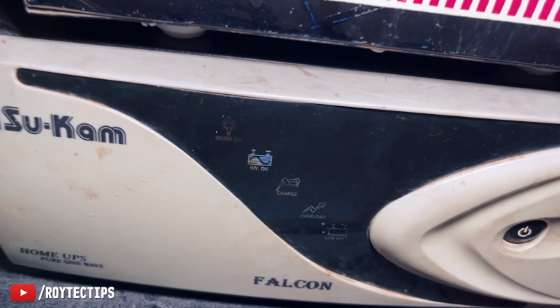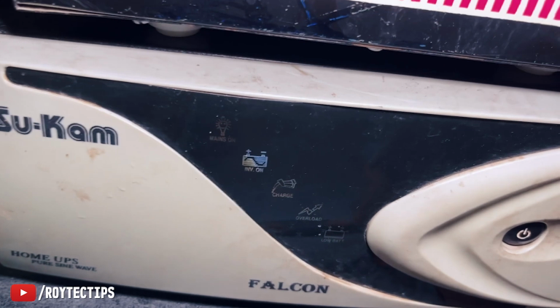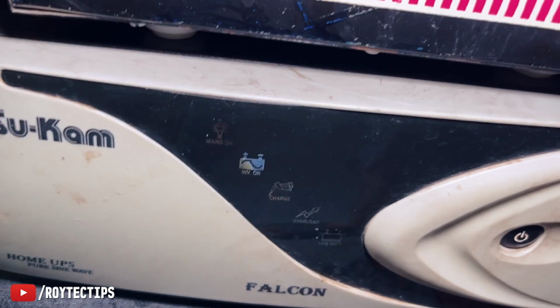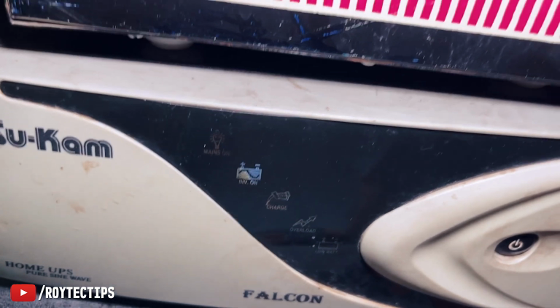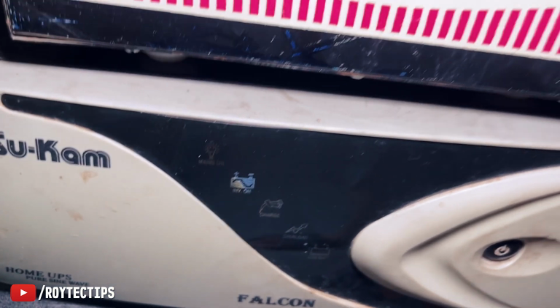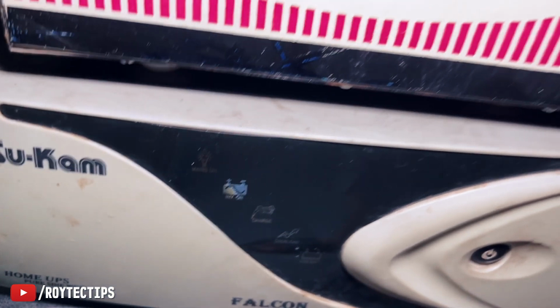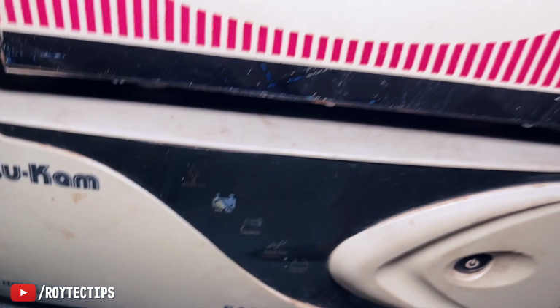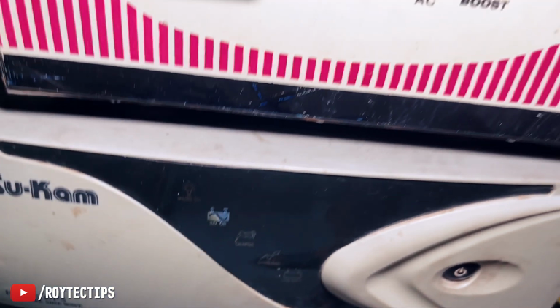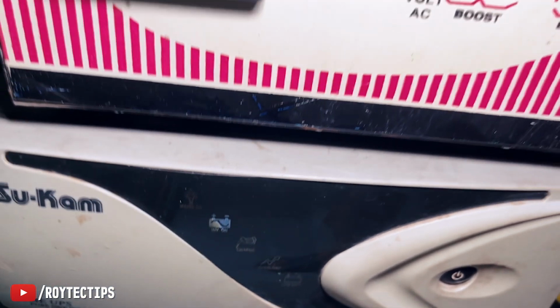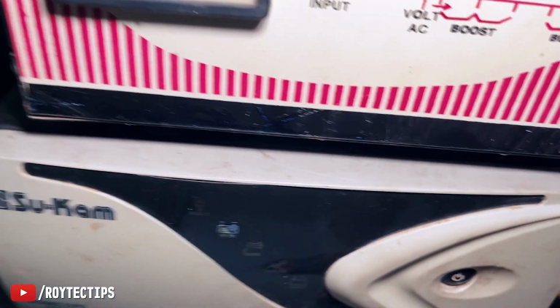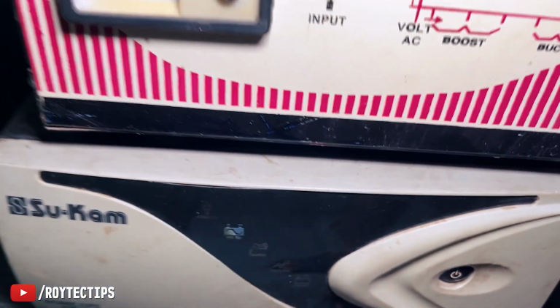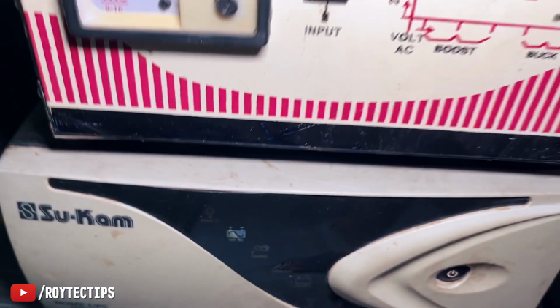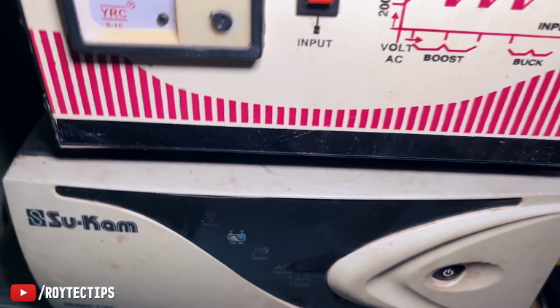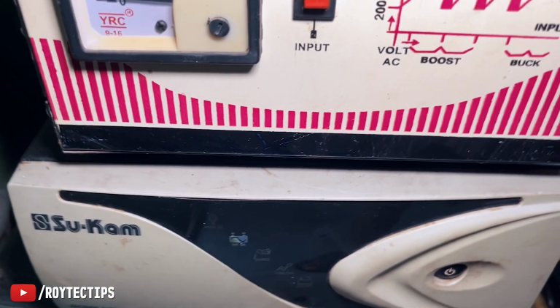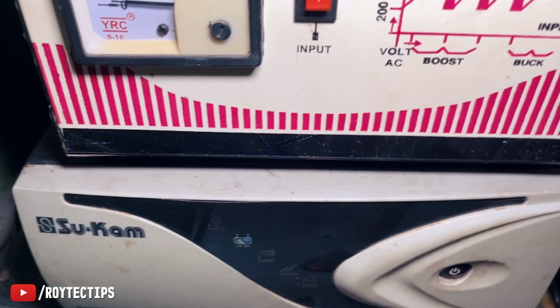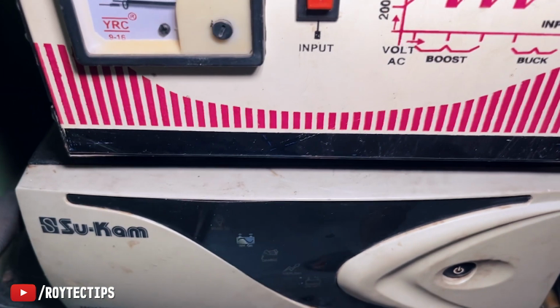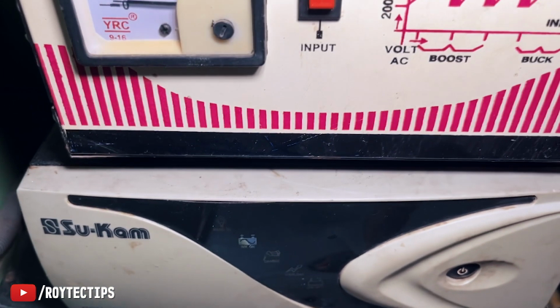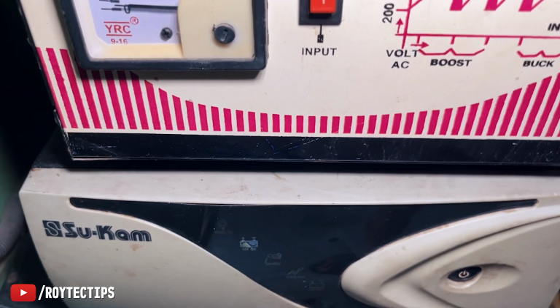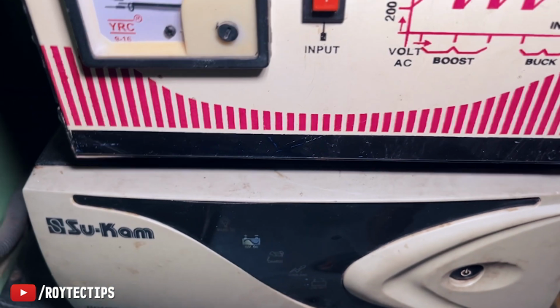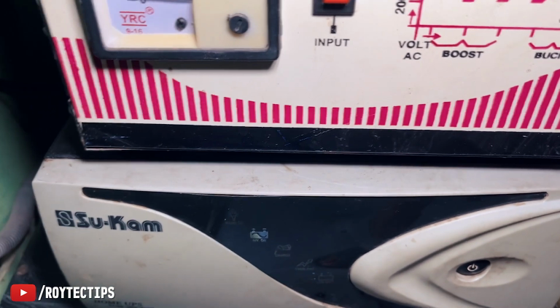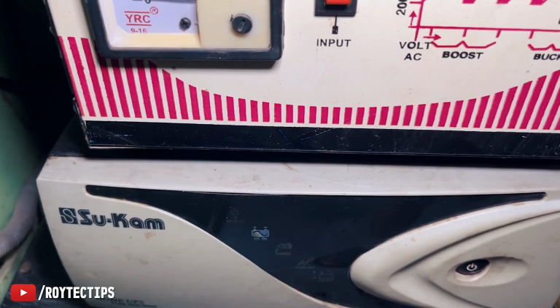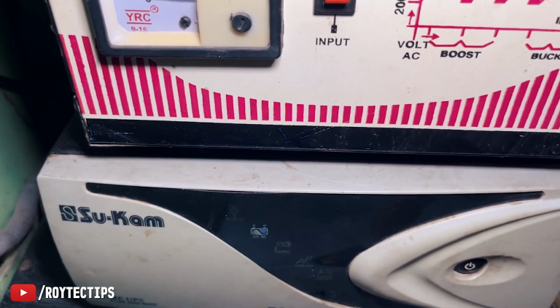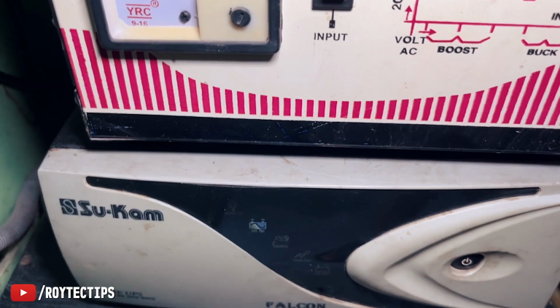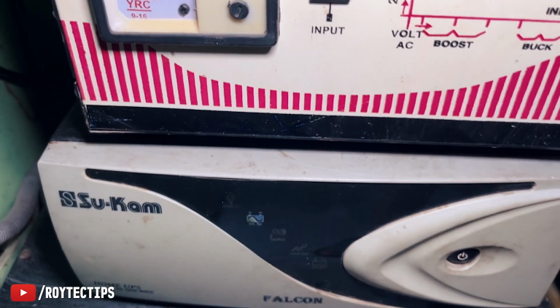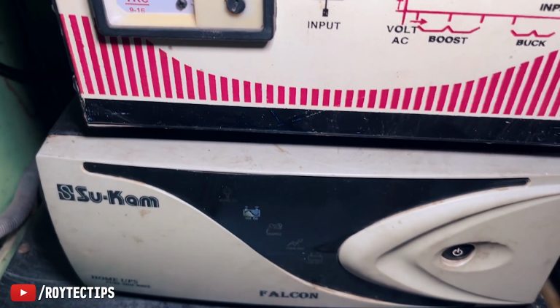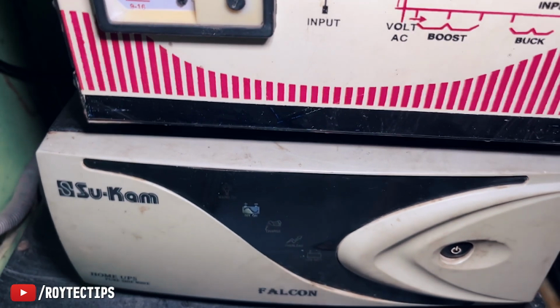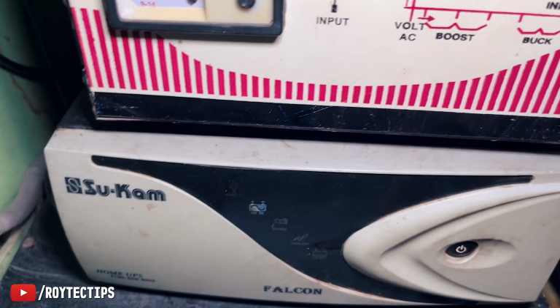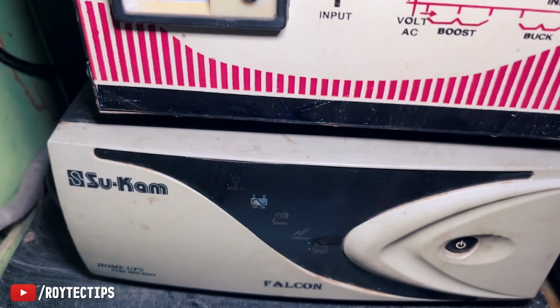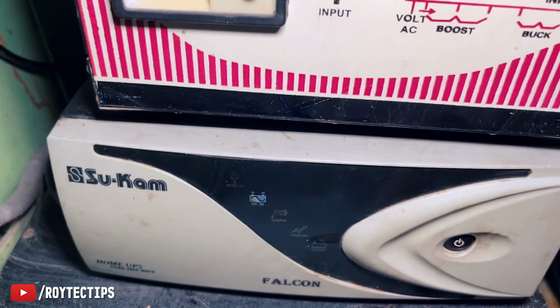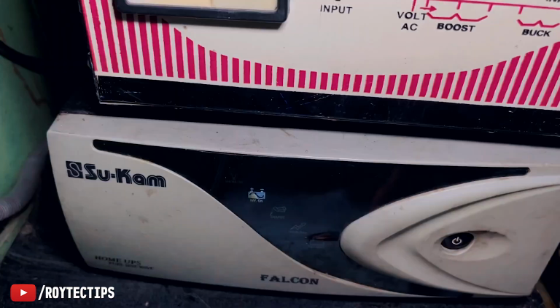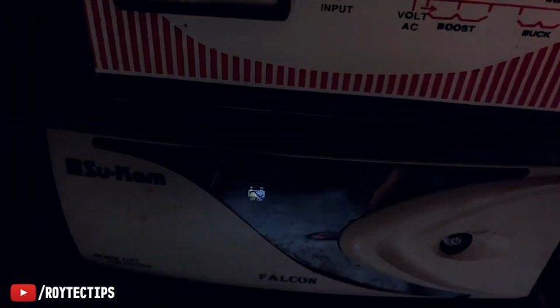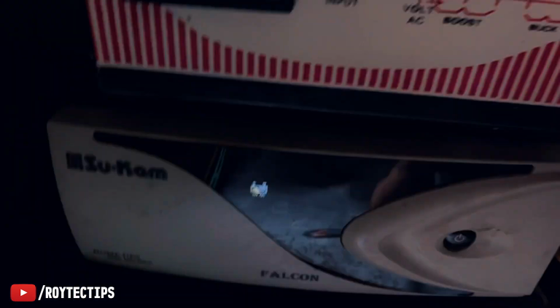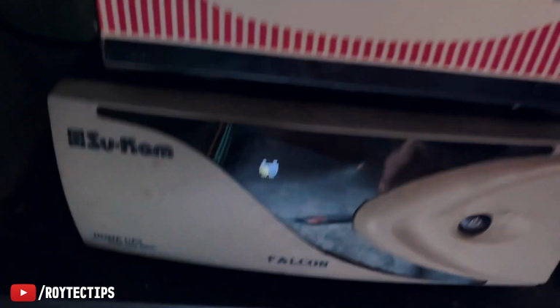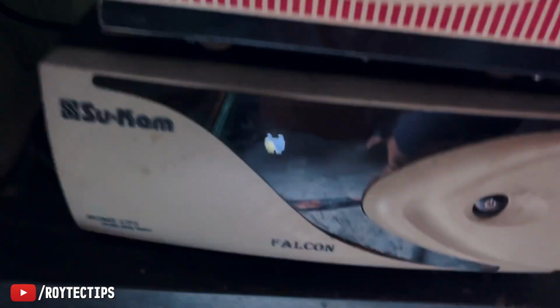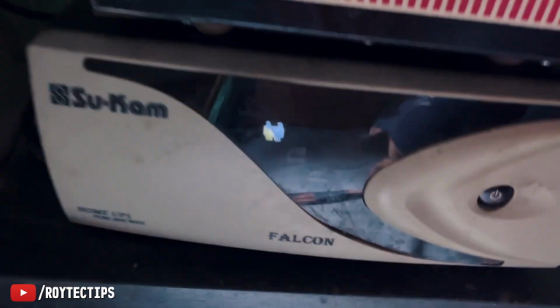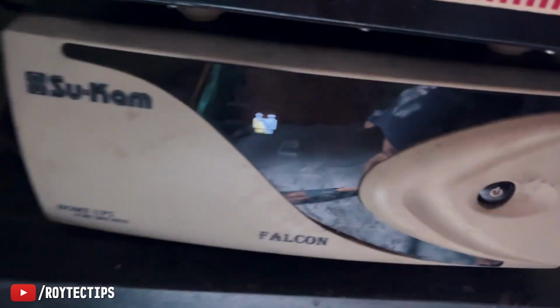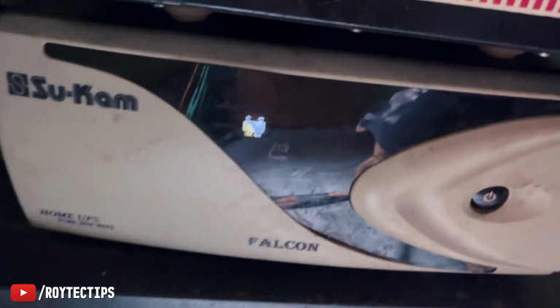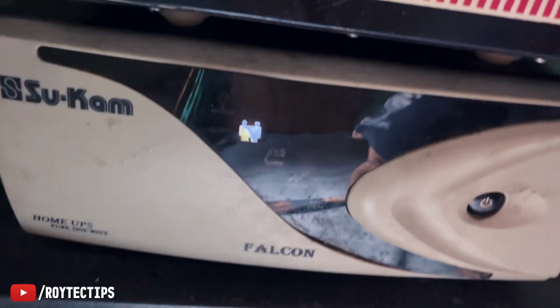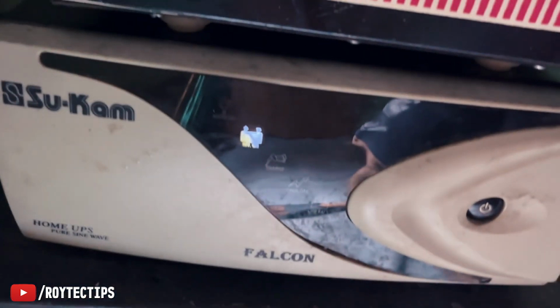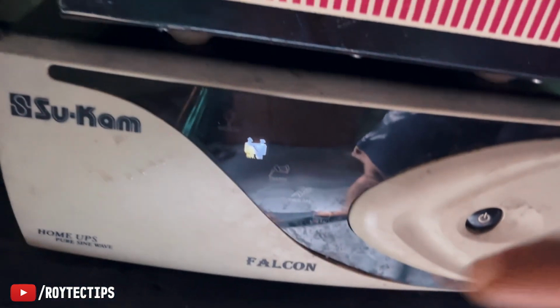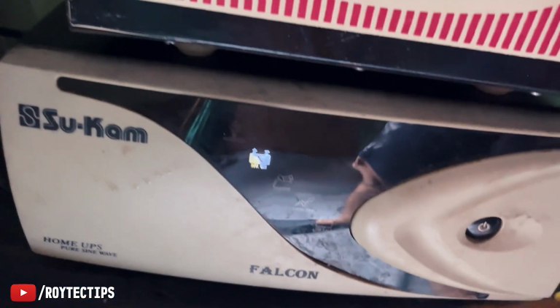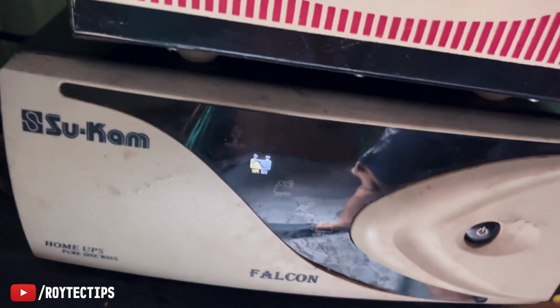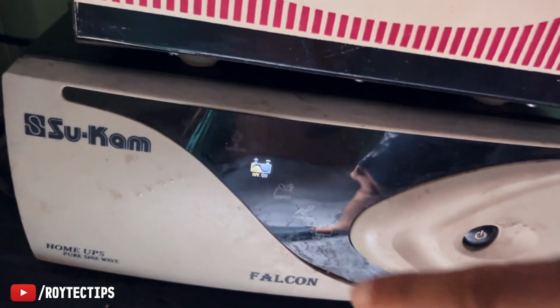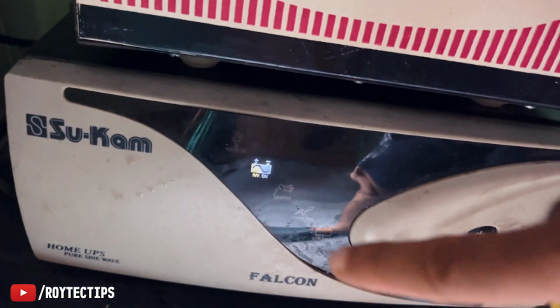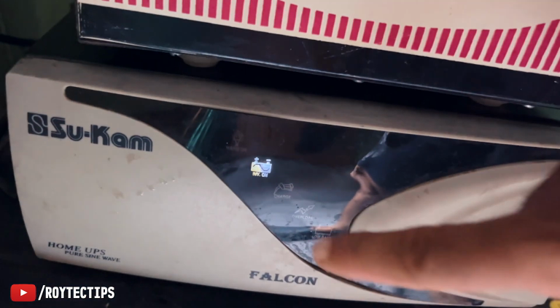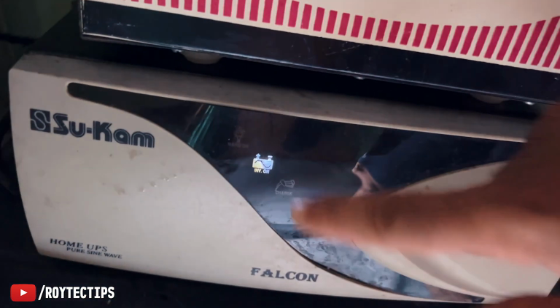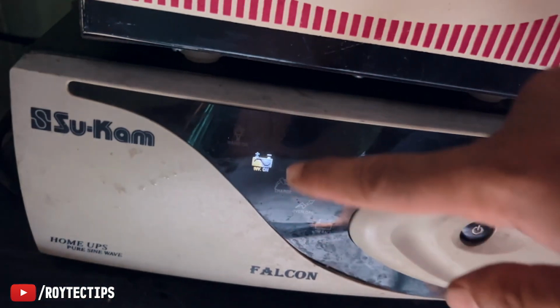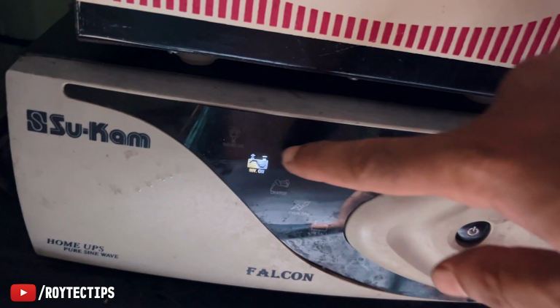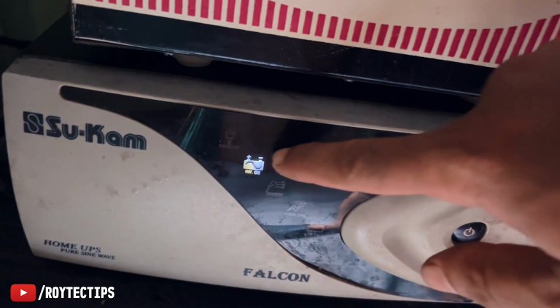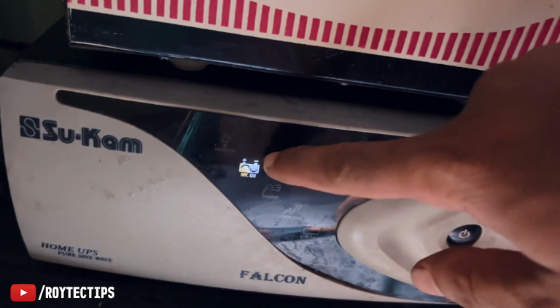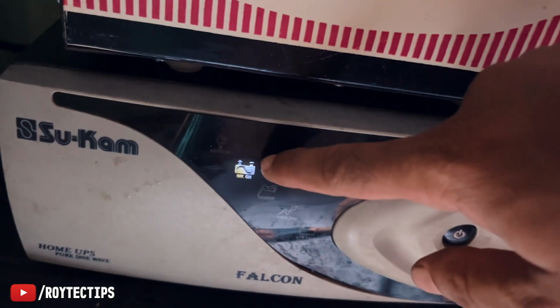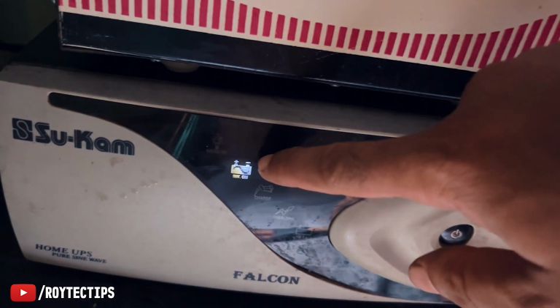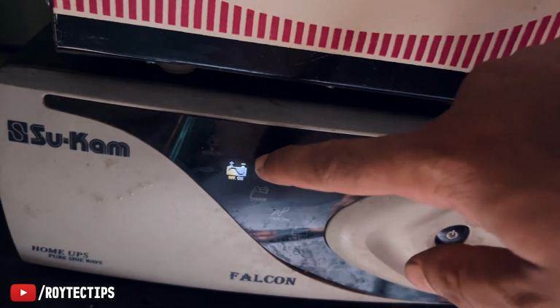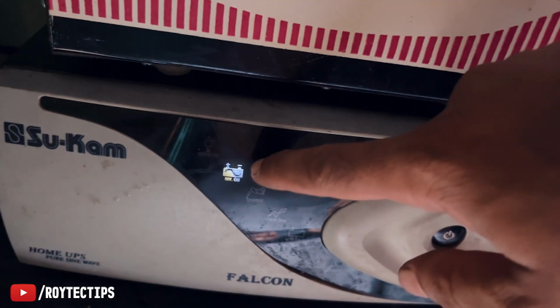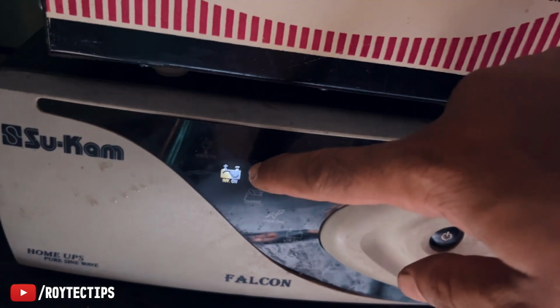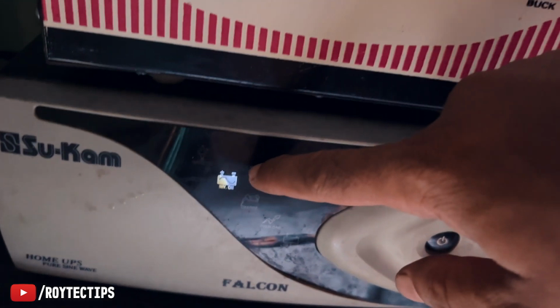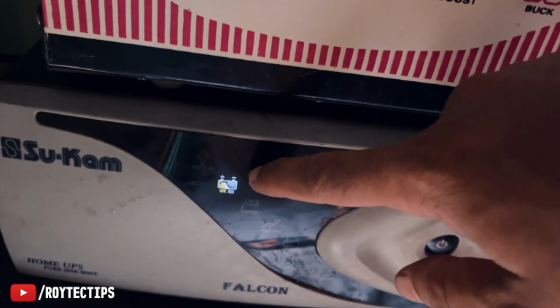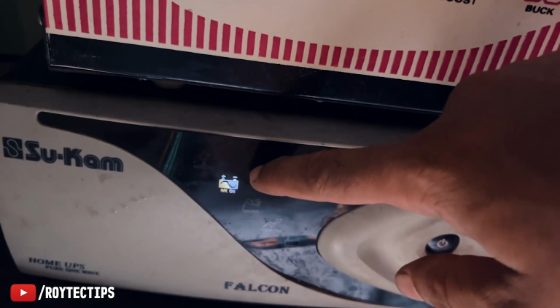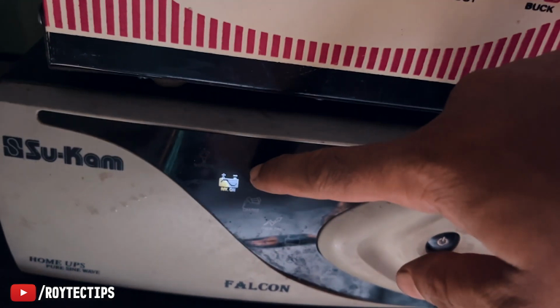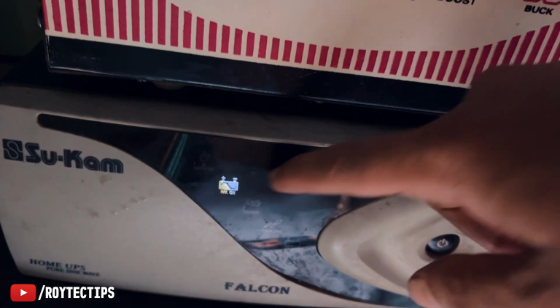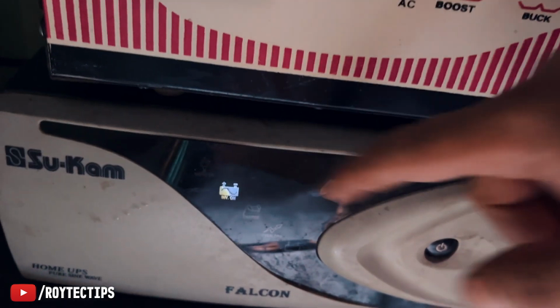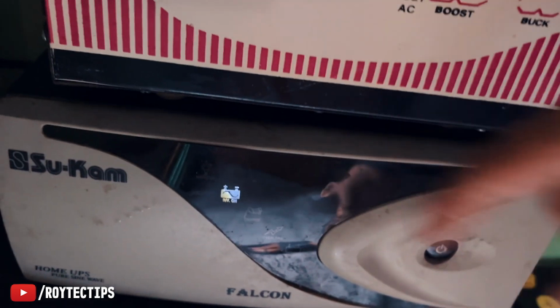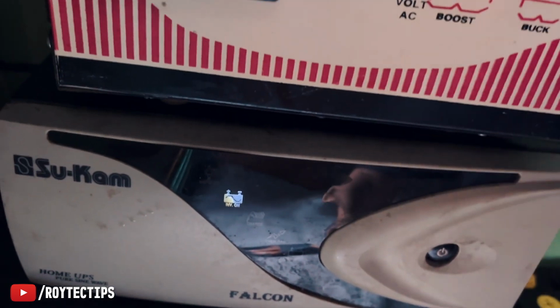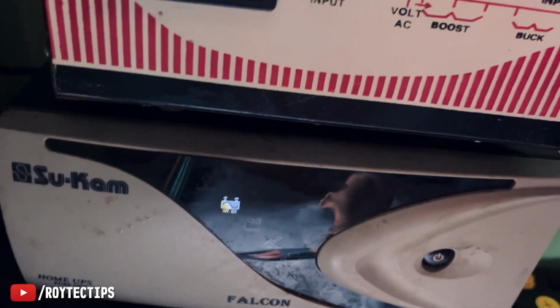It's giving us backup too! Right now it's running on battery.